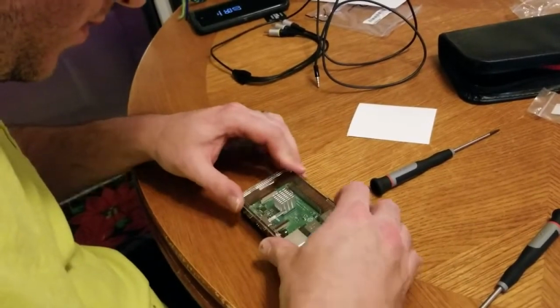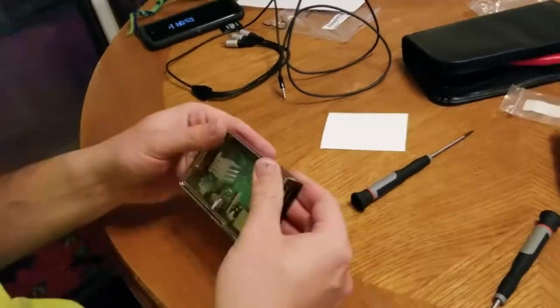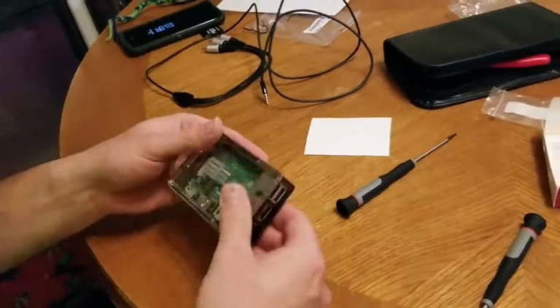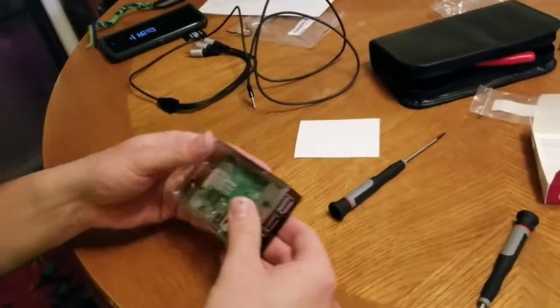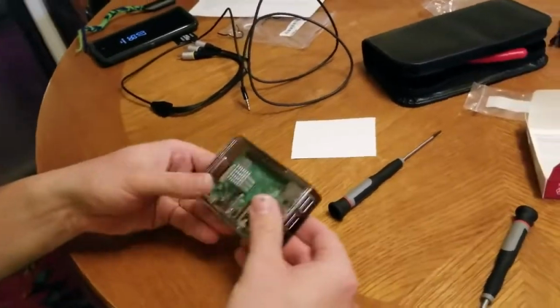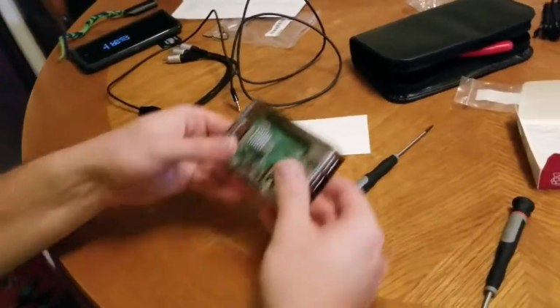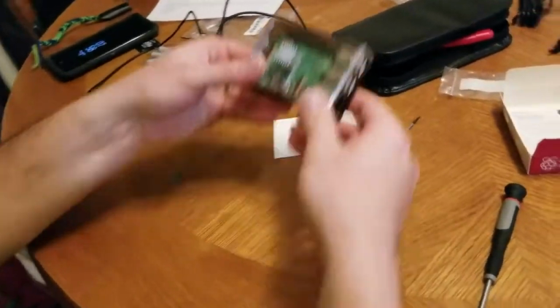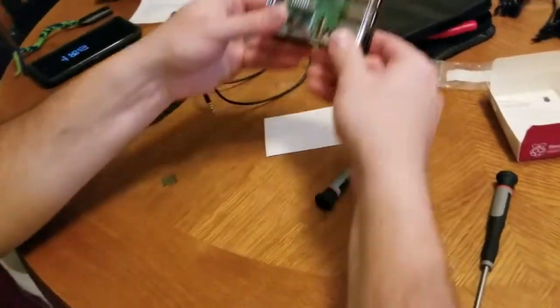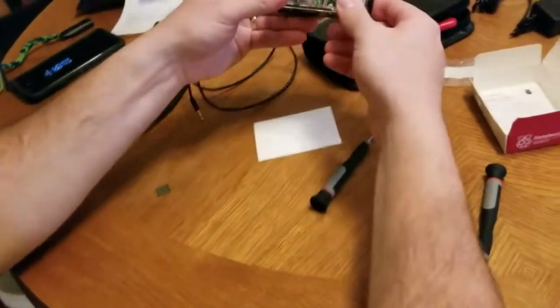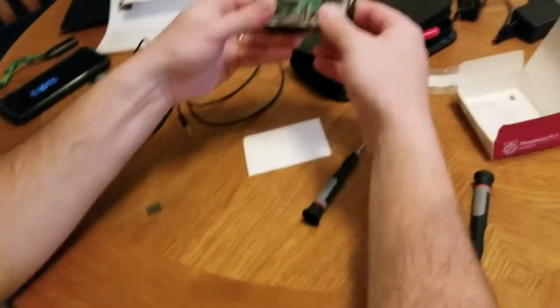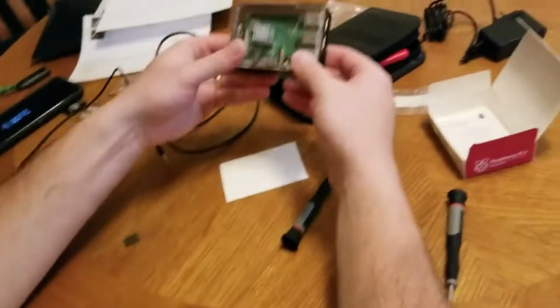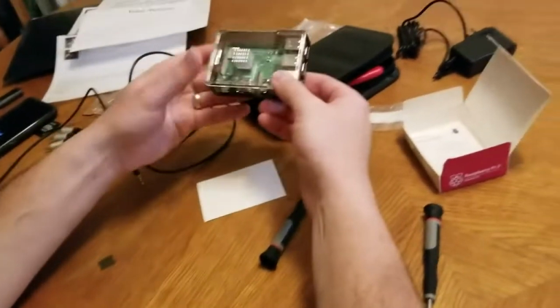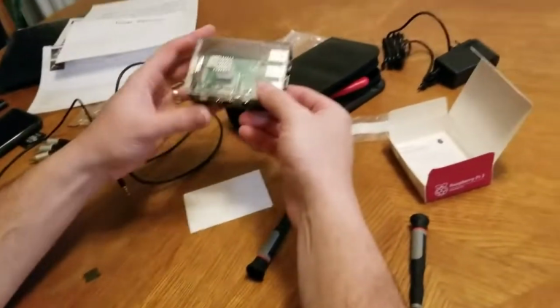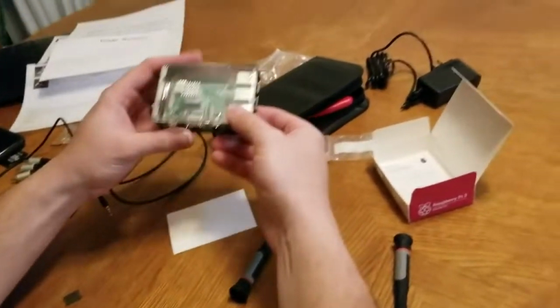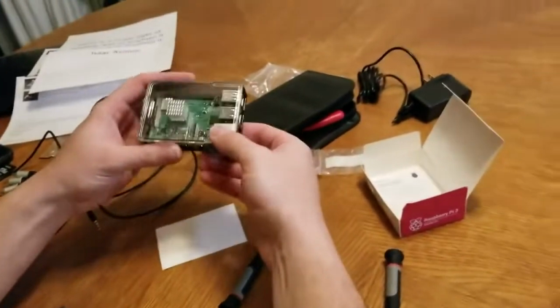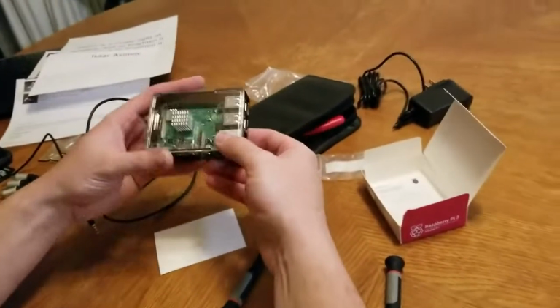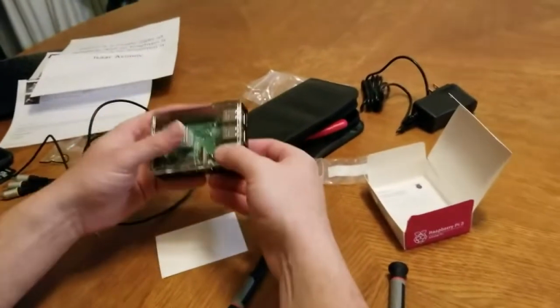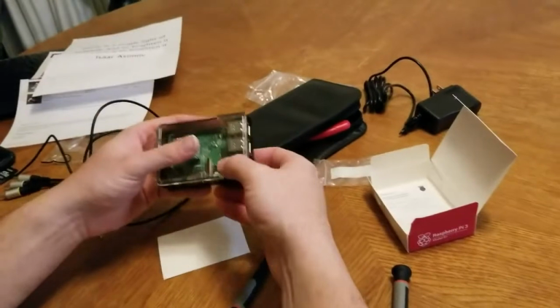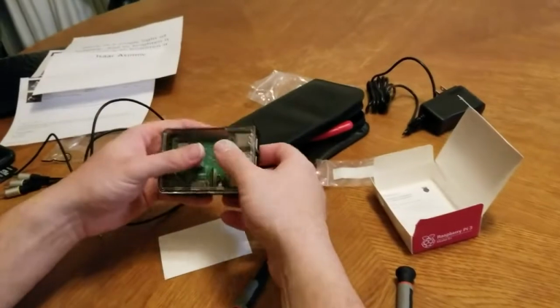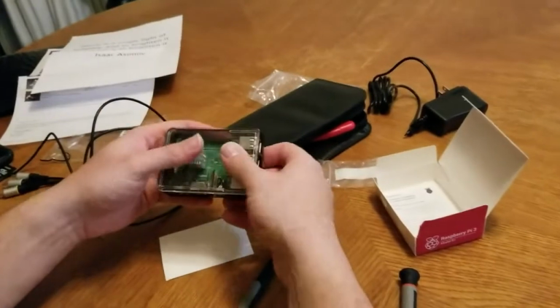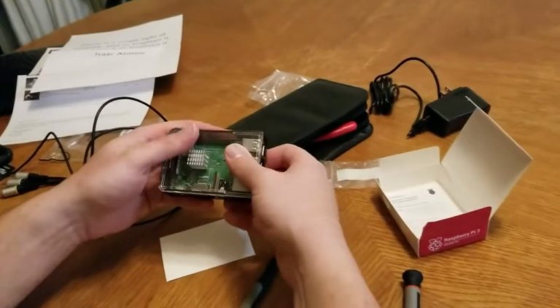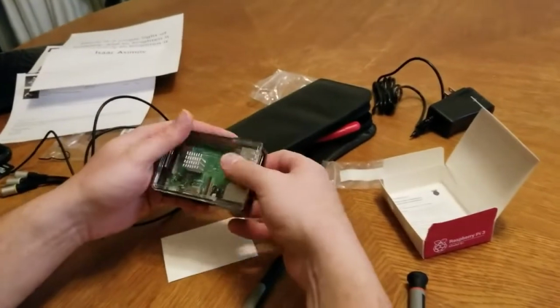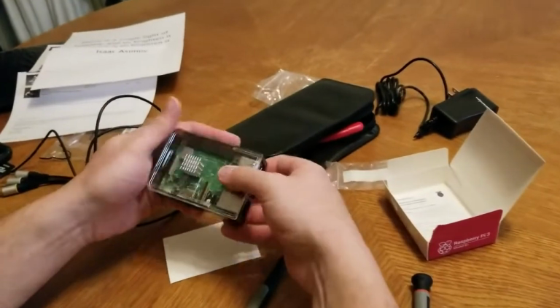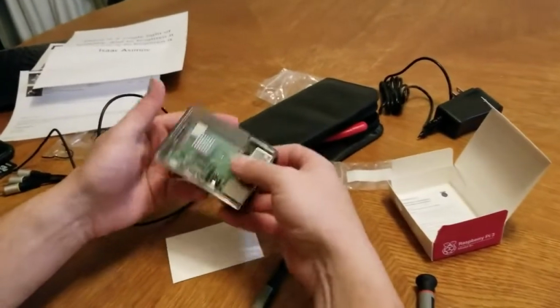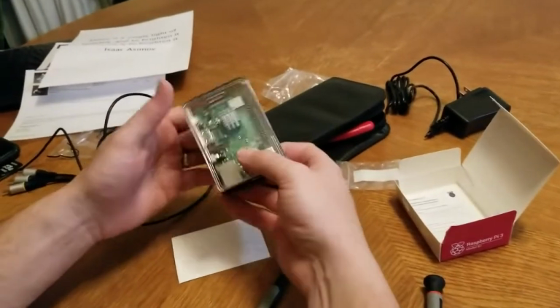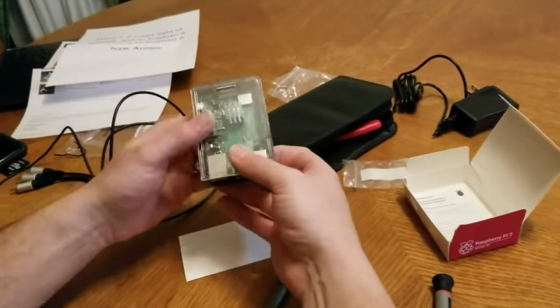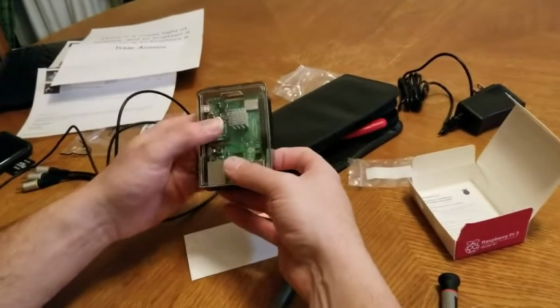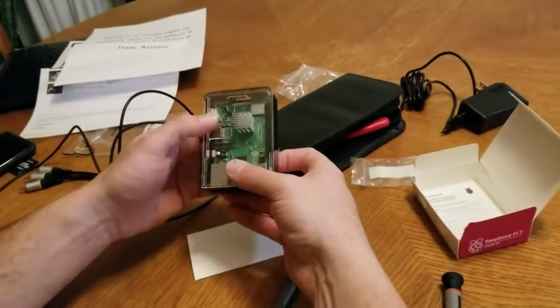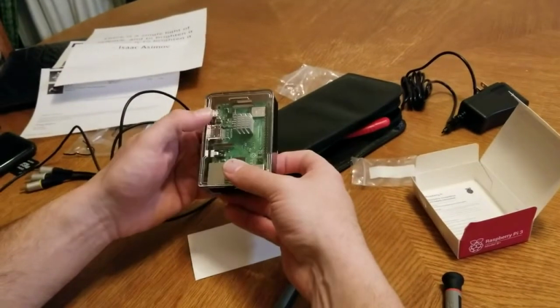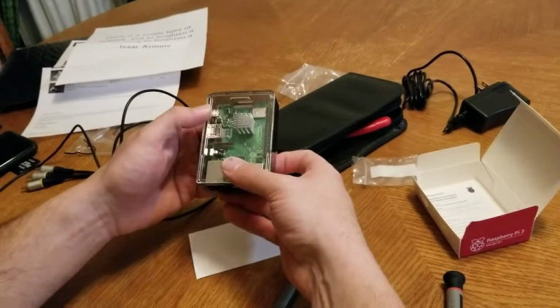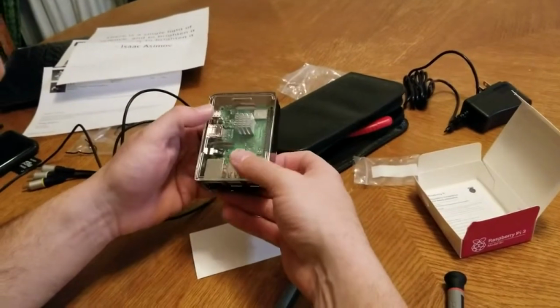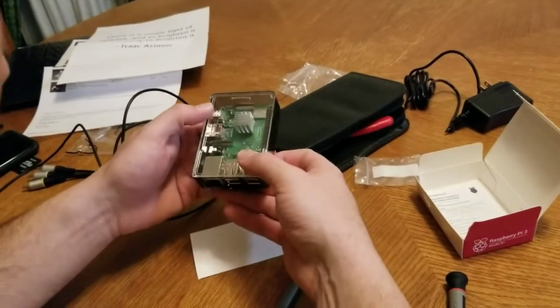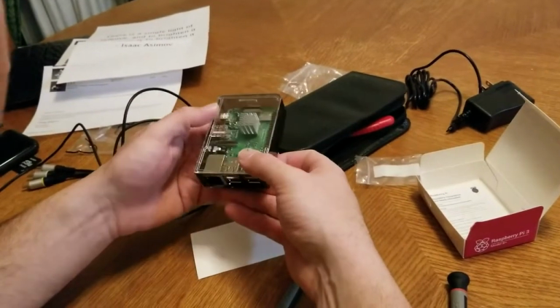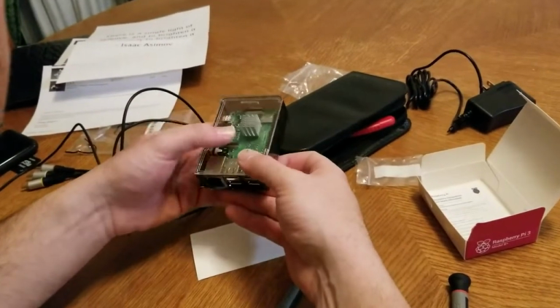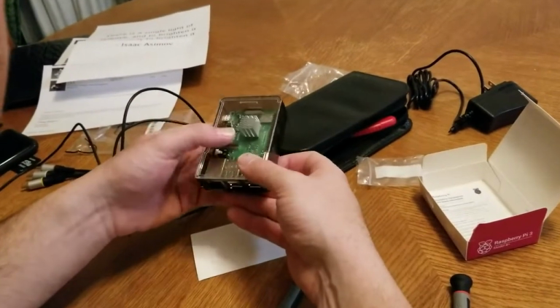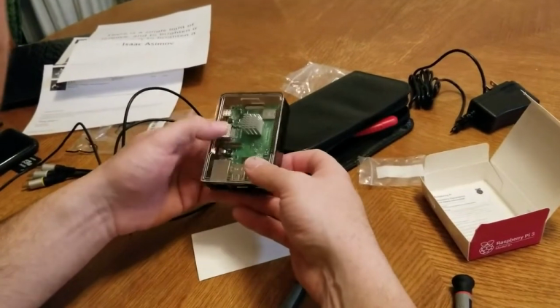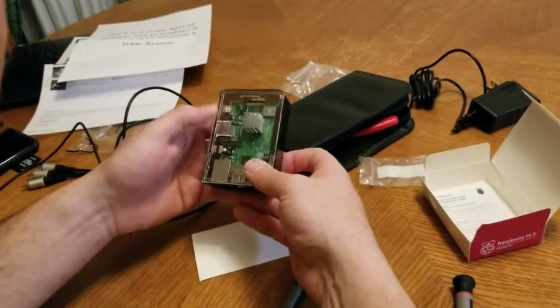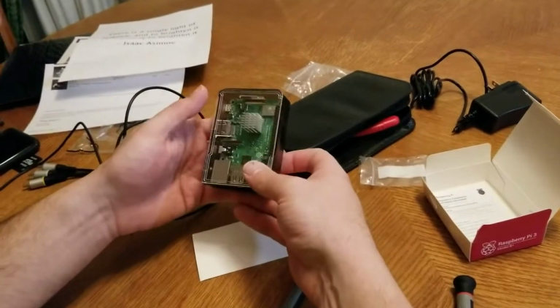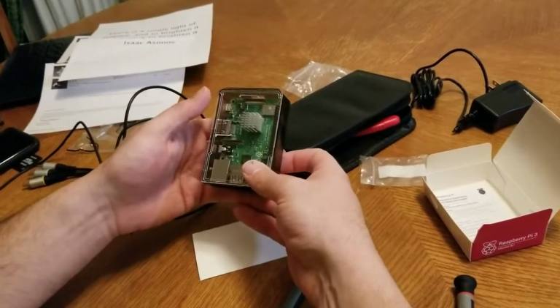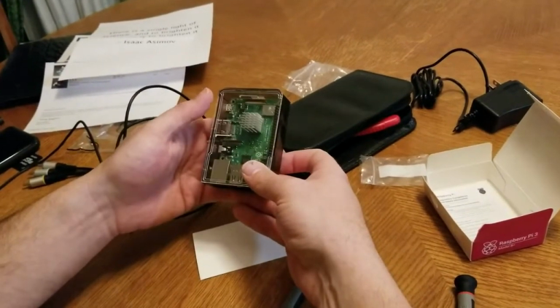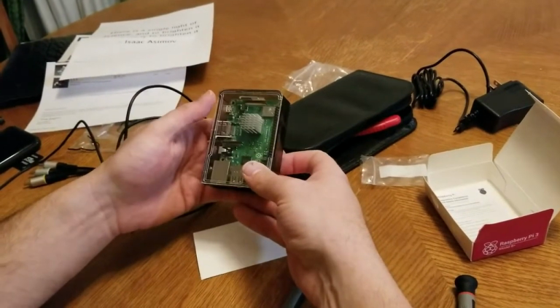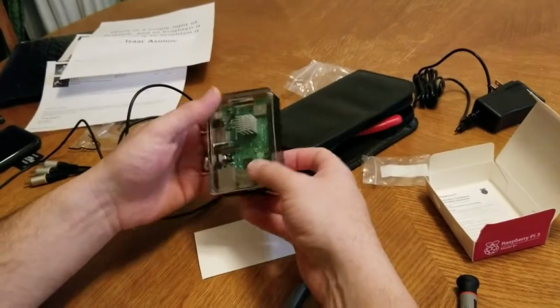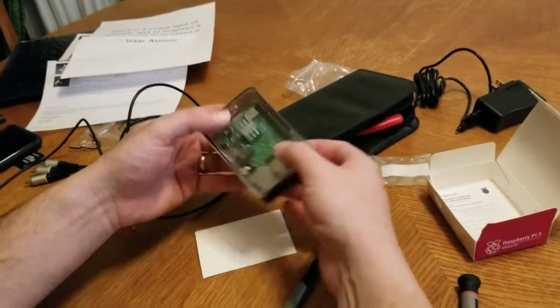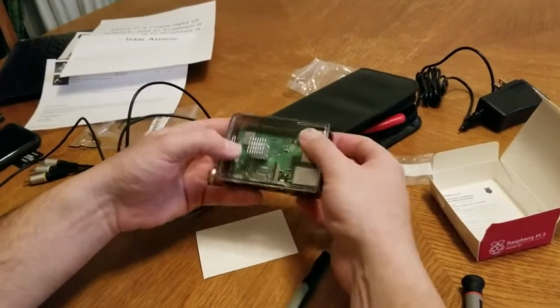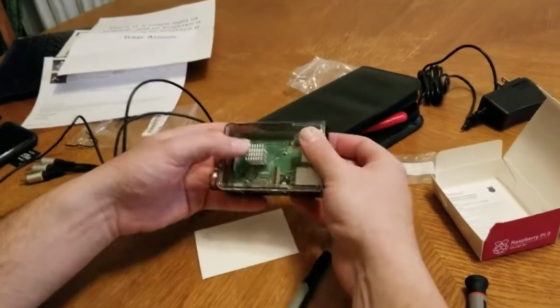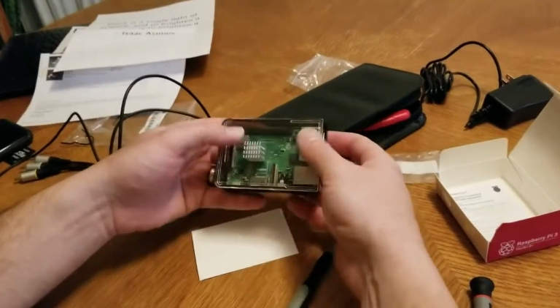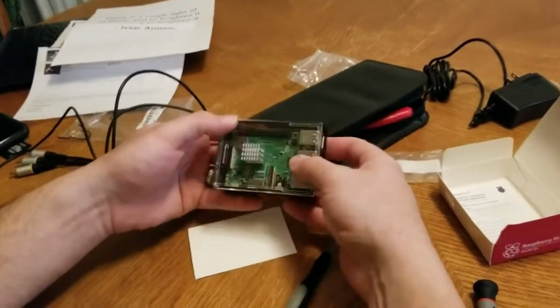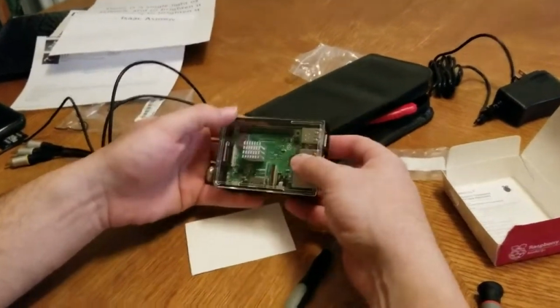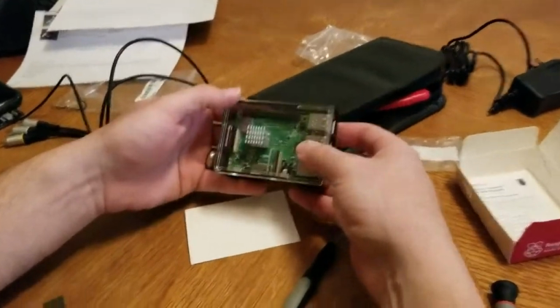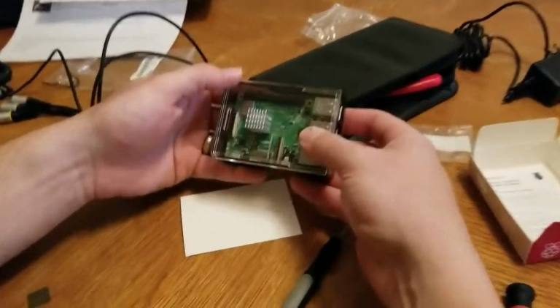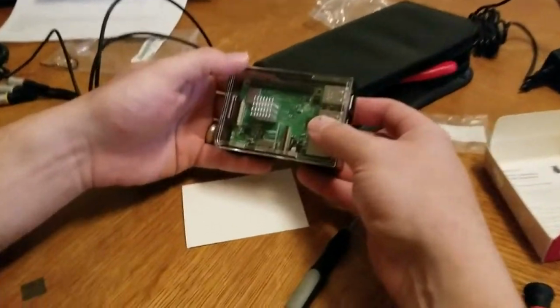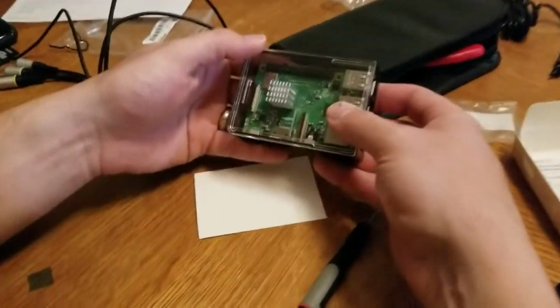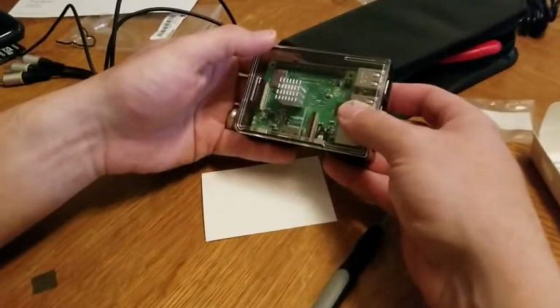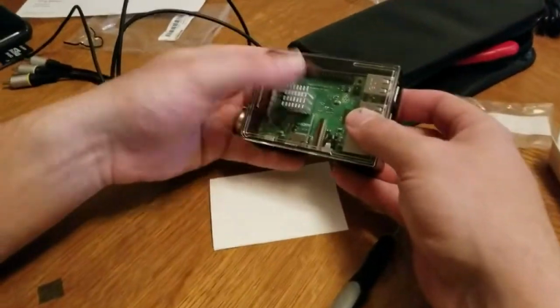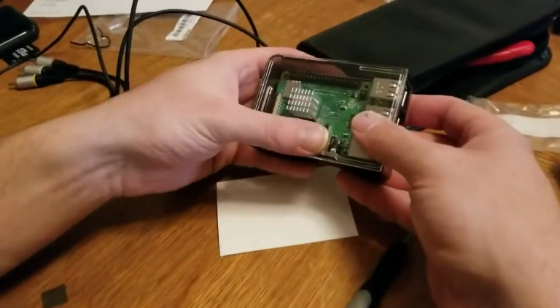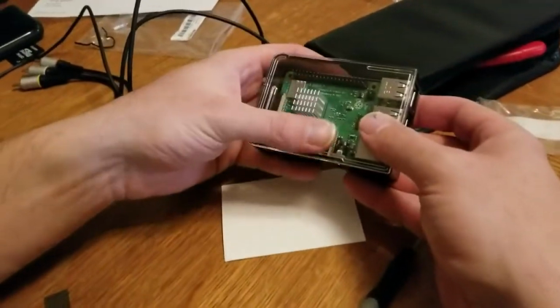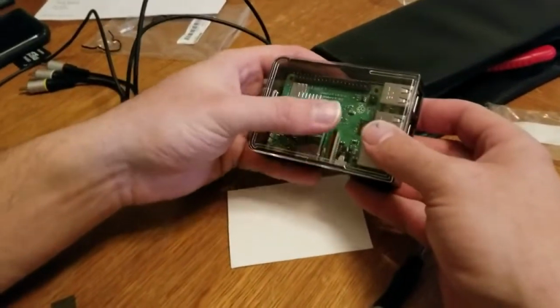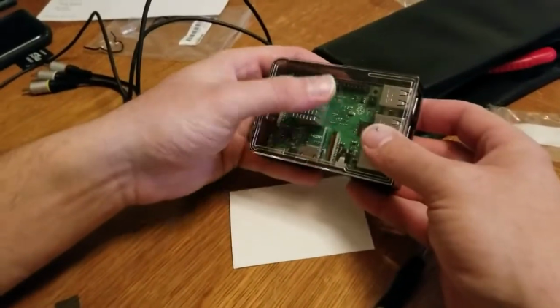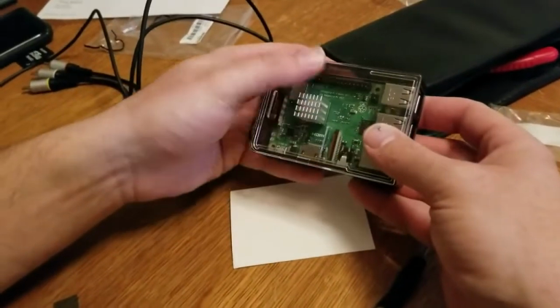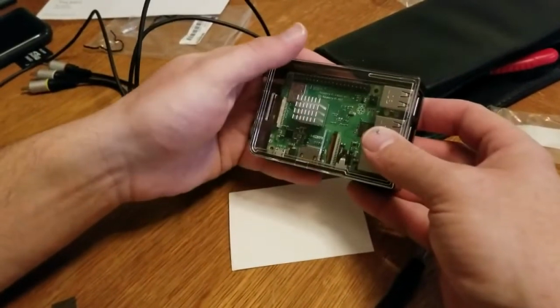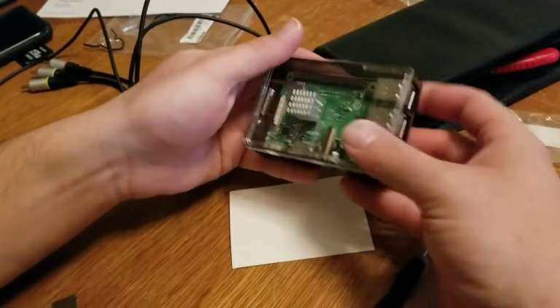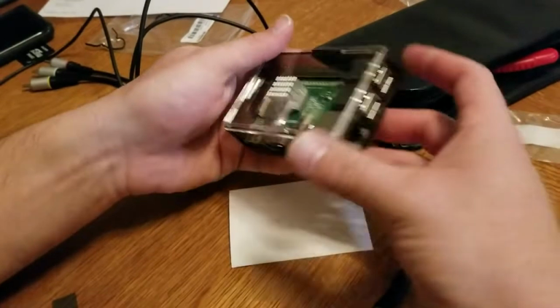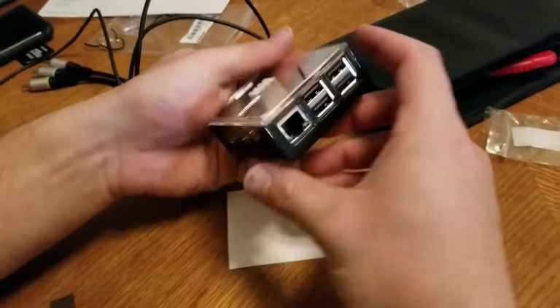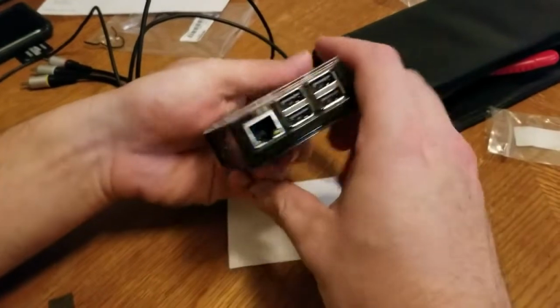I do like the clear case — I like it way more than the black box, because you can actually see your Pi in action.